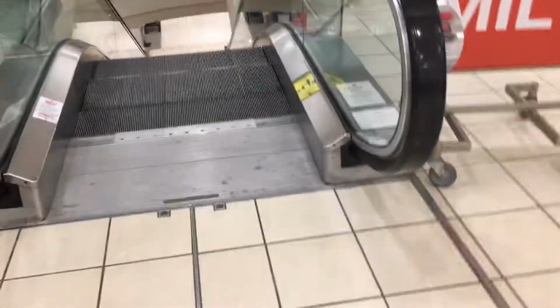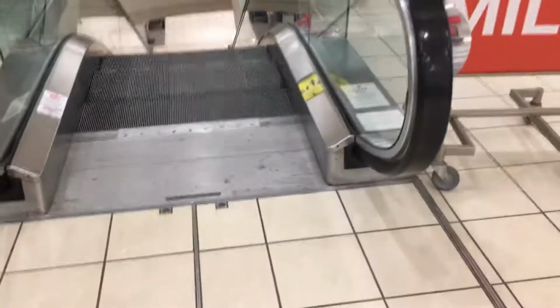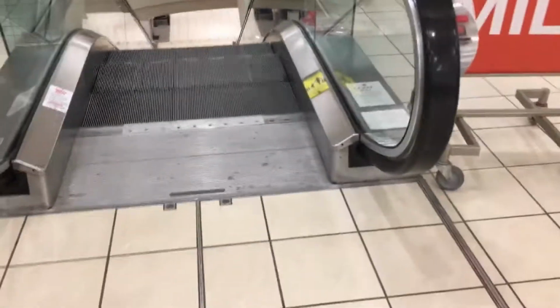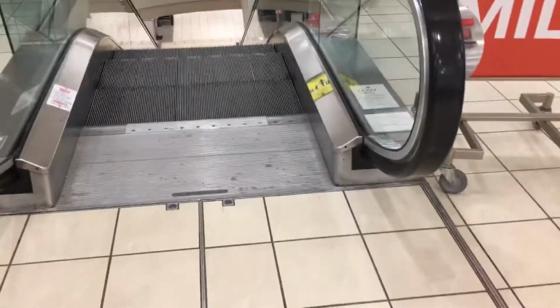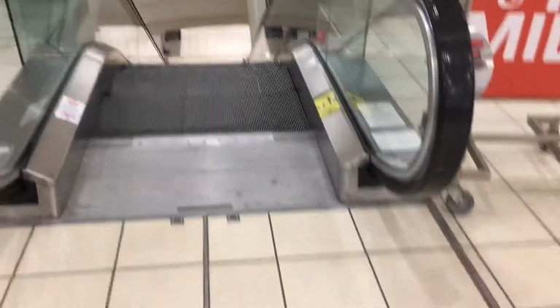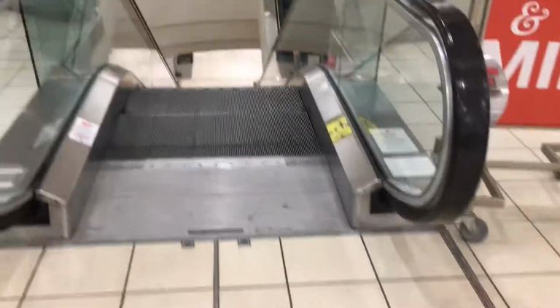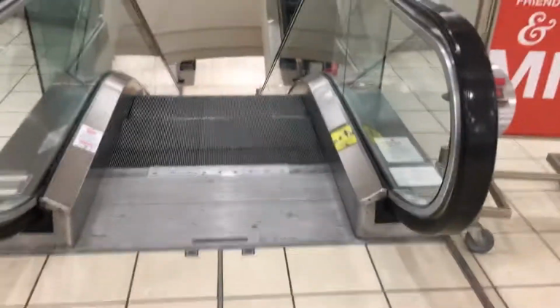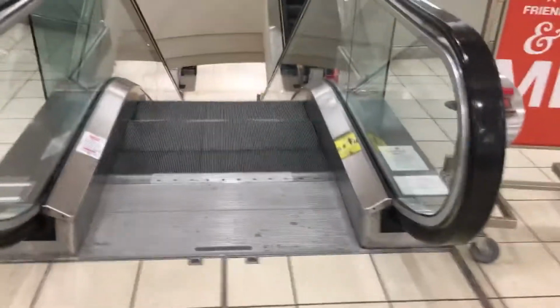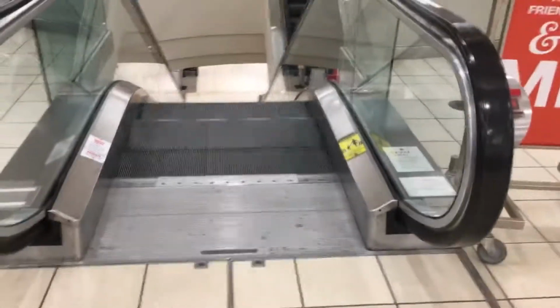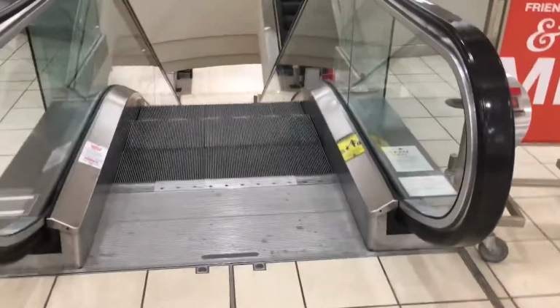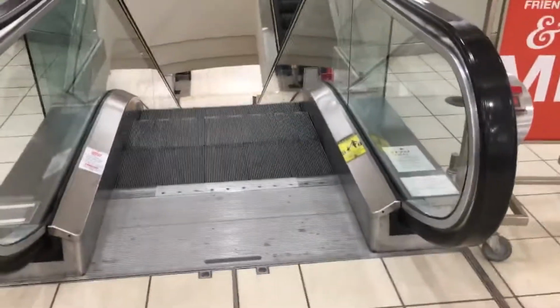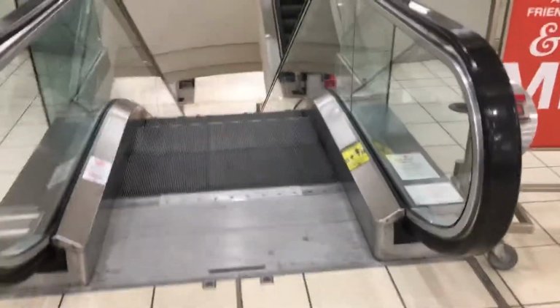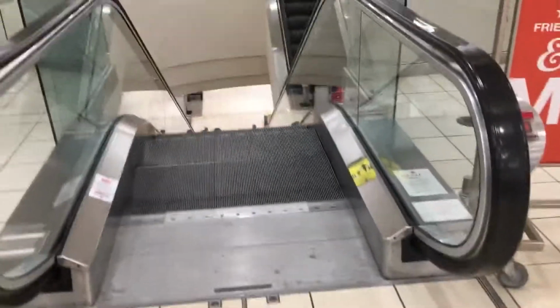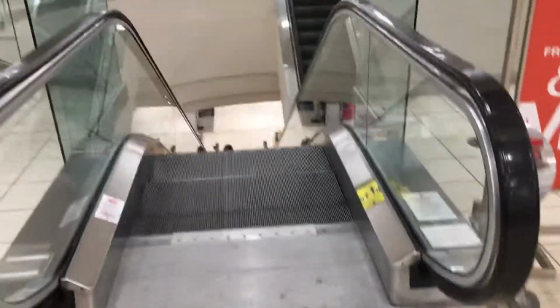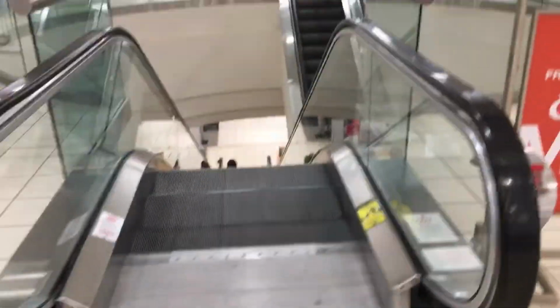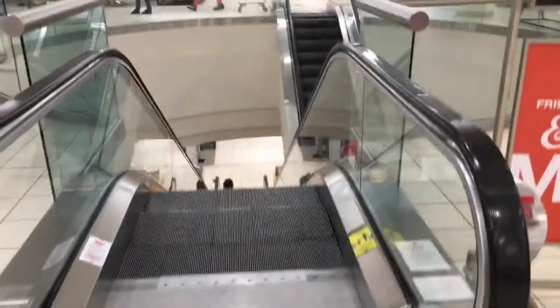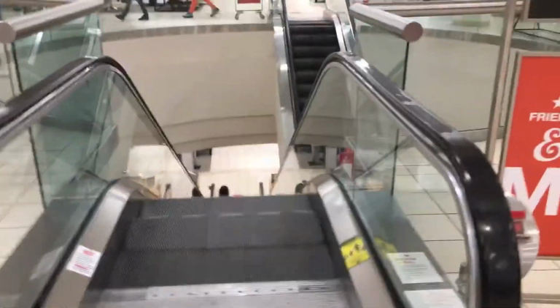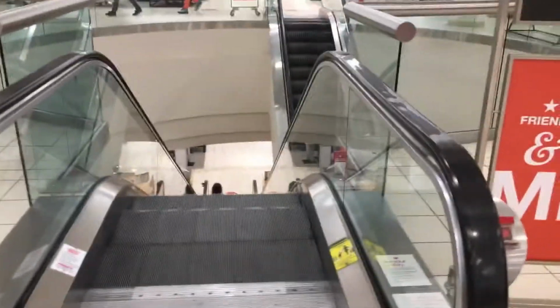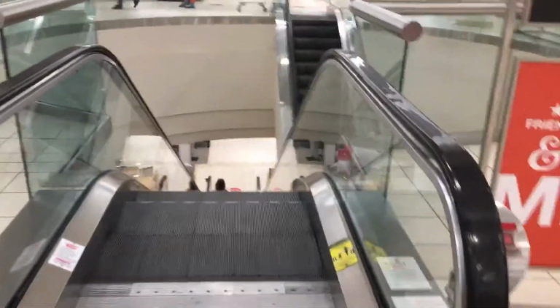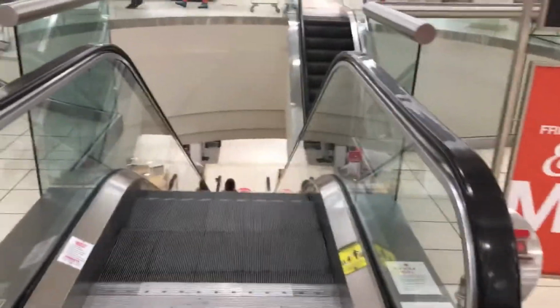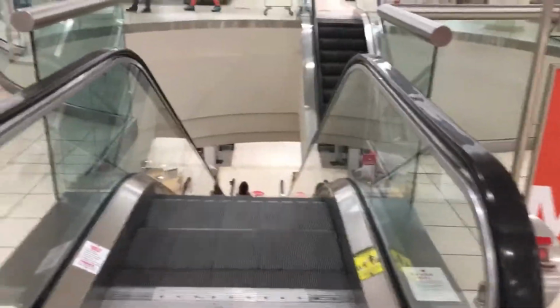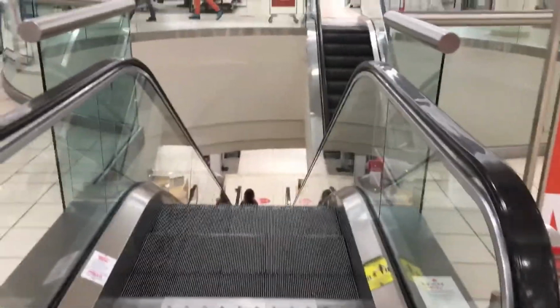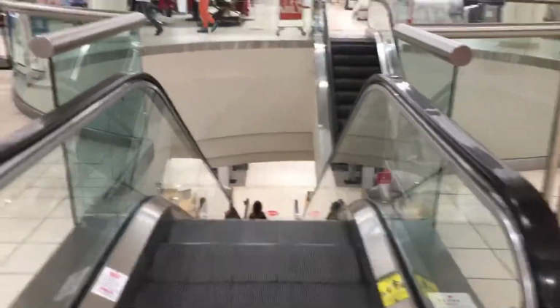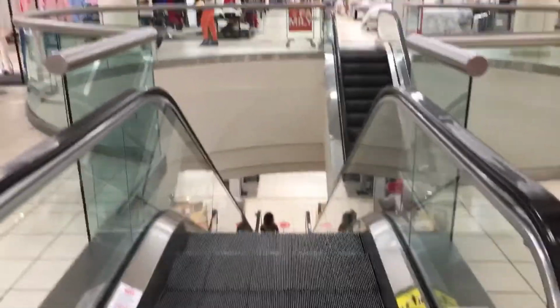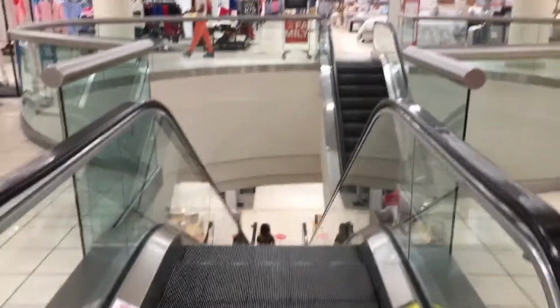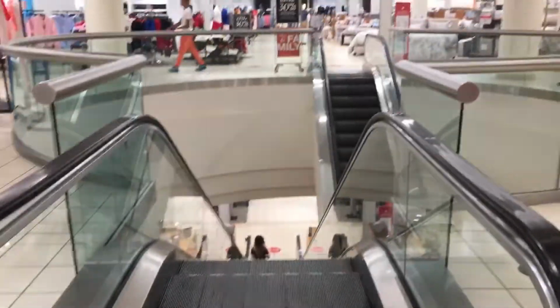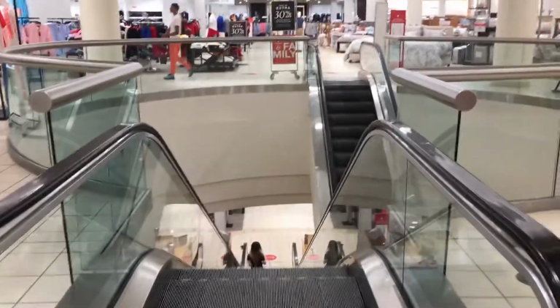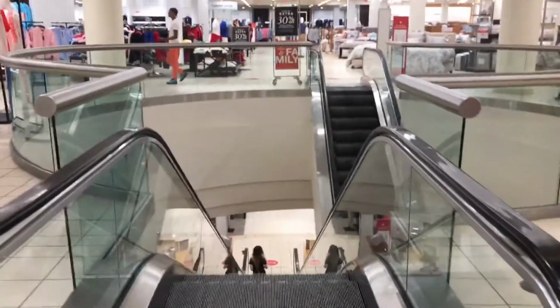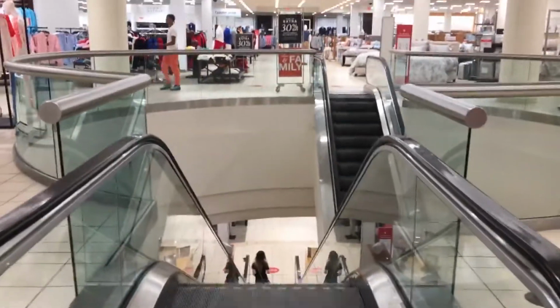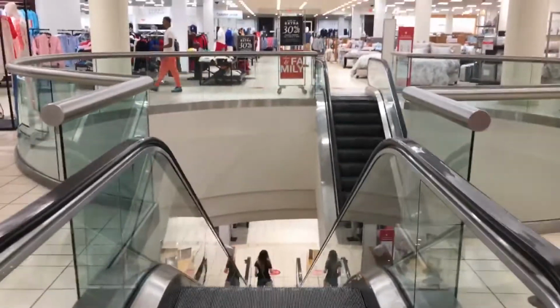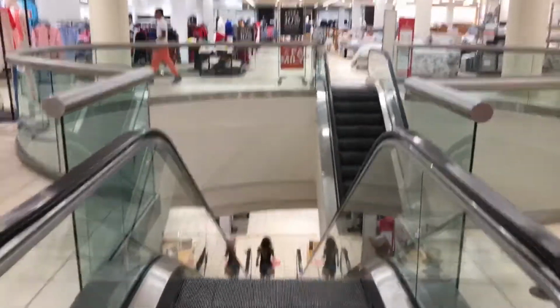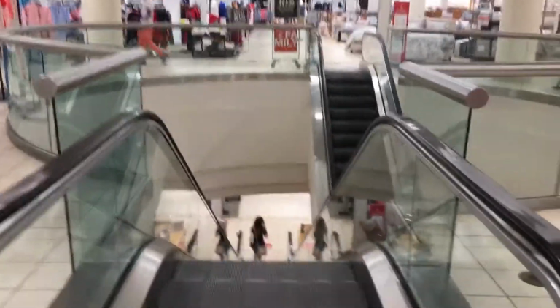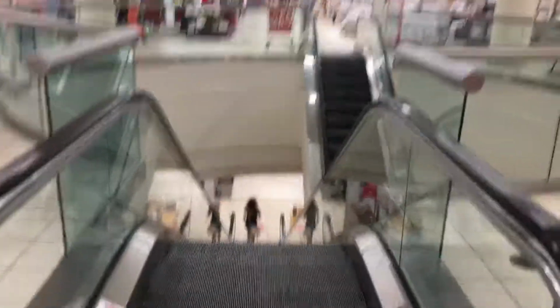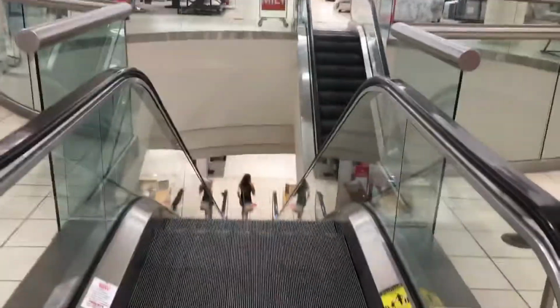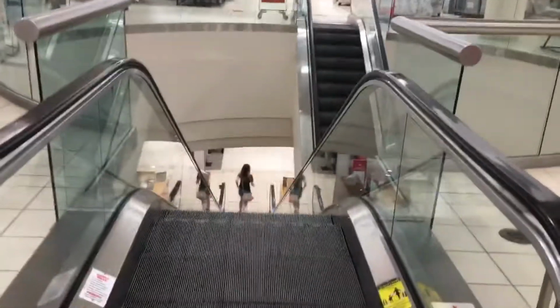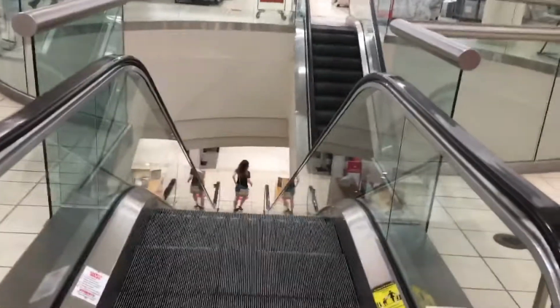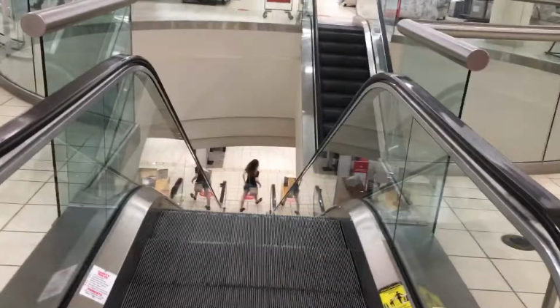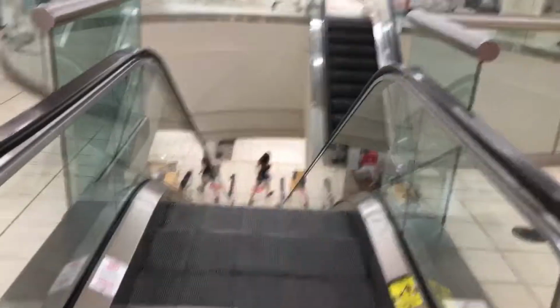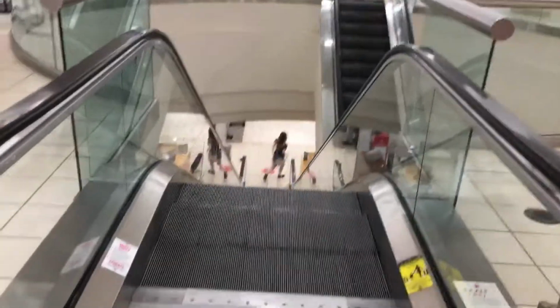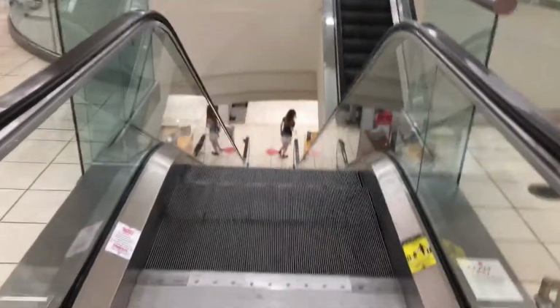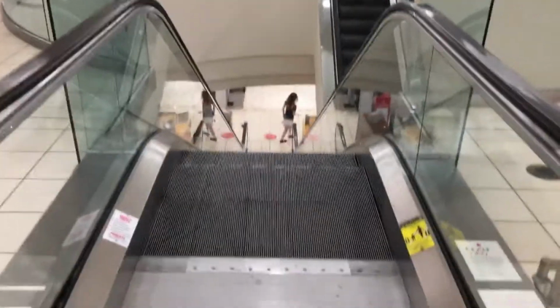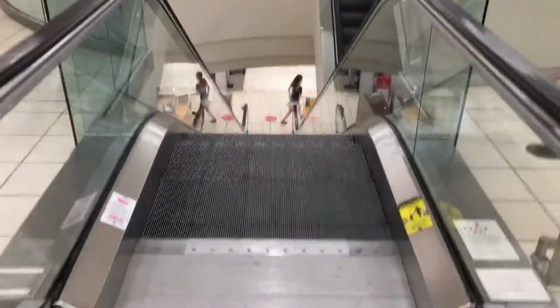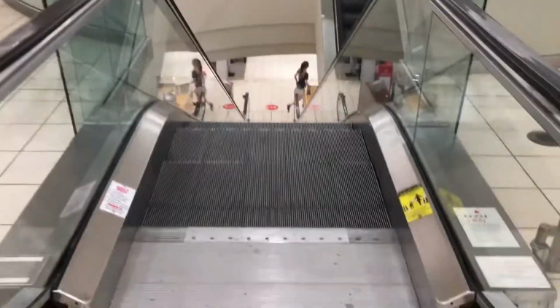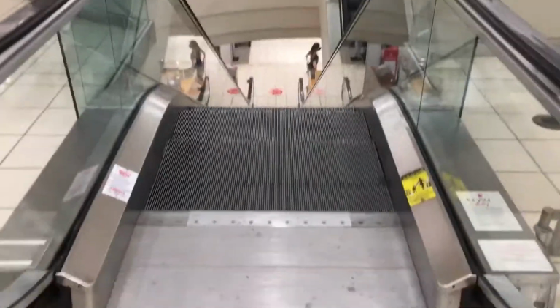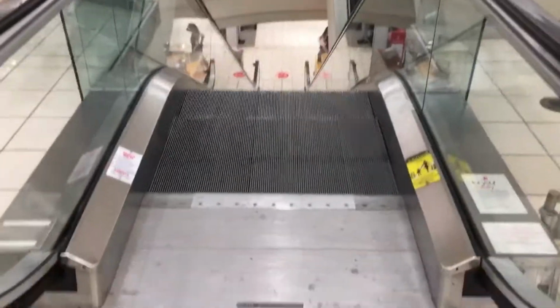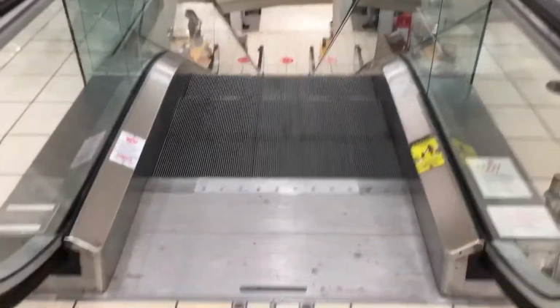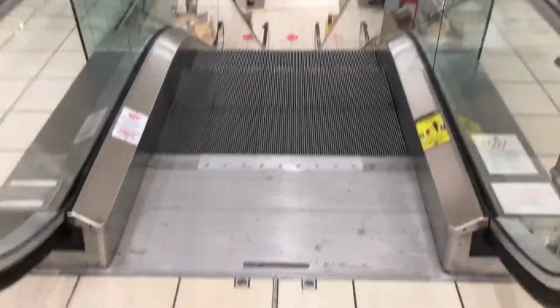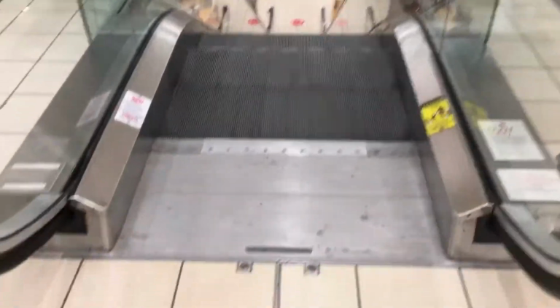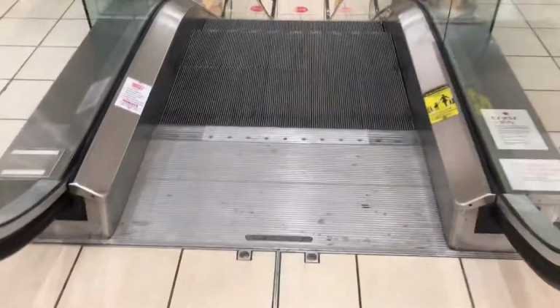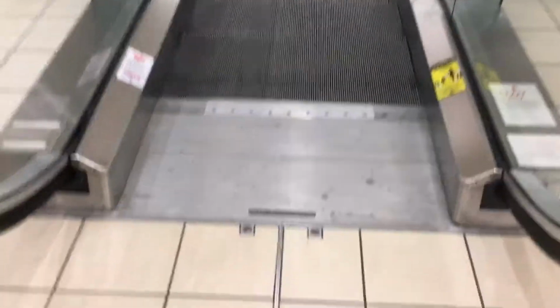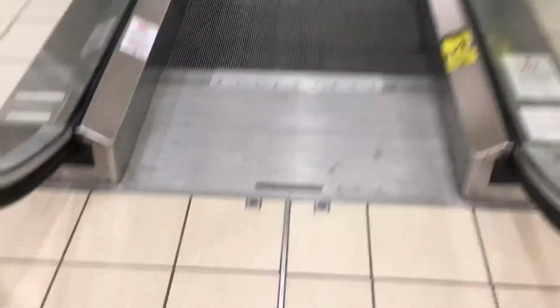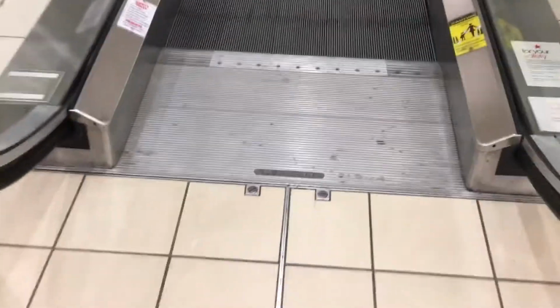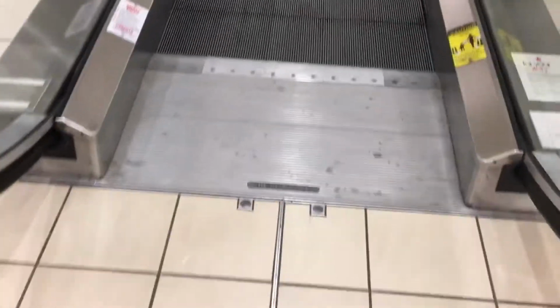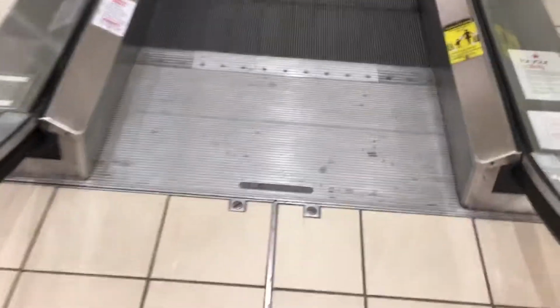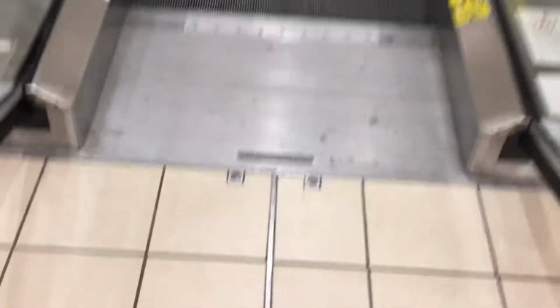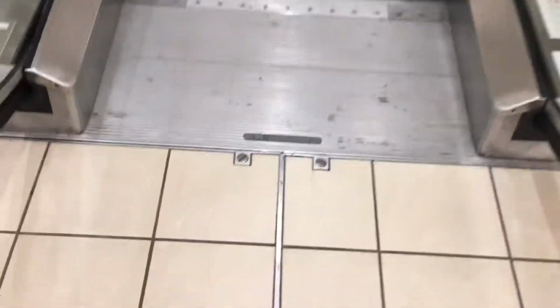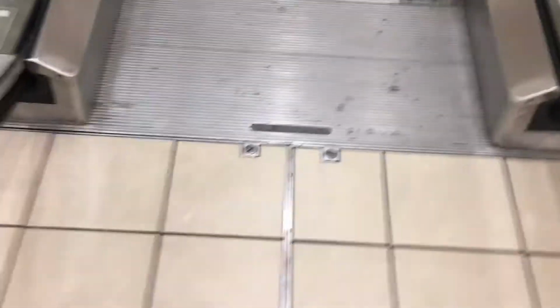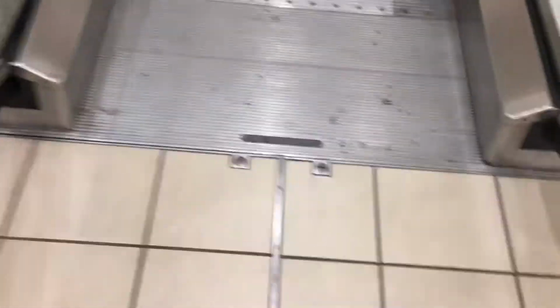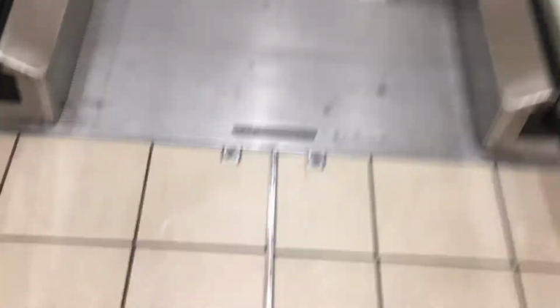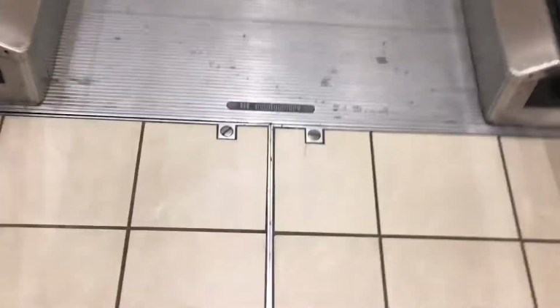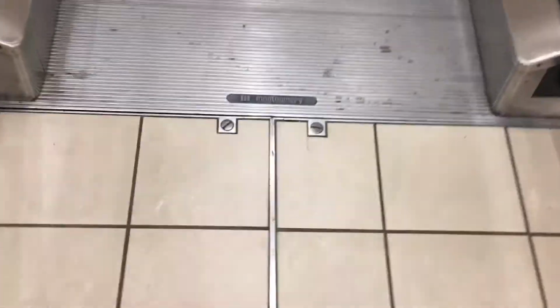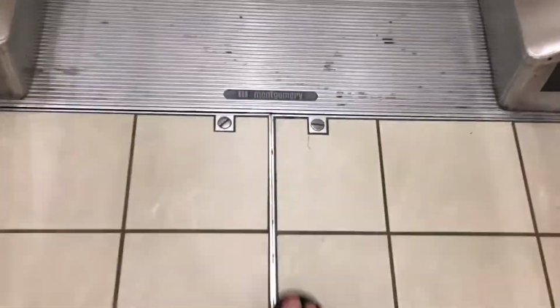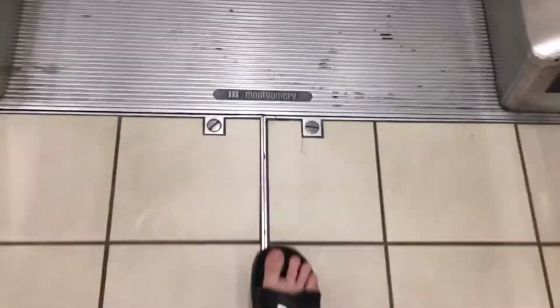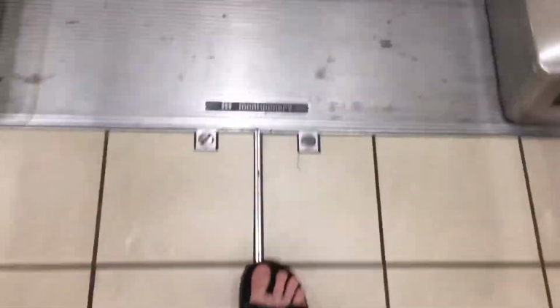These are the escalators at Macy's Woodland Mall in Grand Rapids, Michigan. They're going to come over.